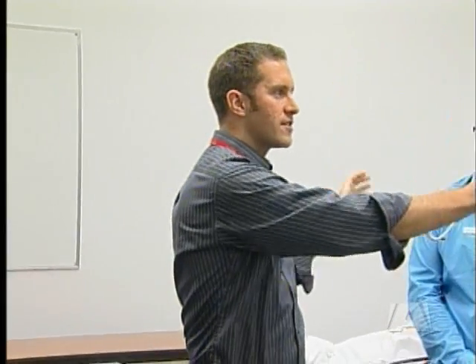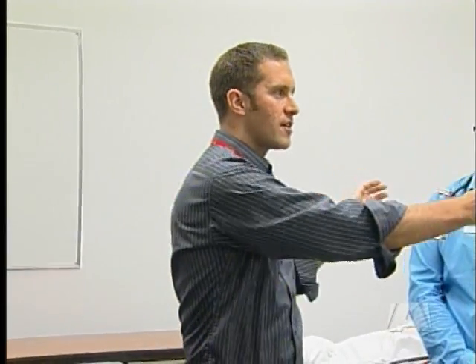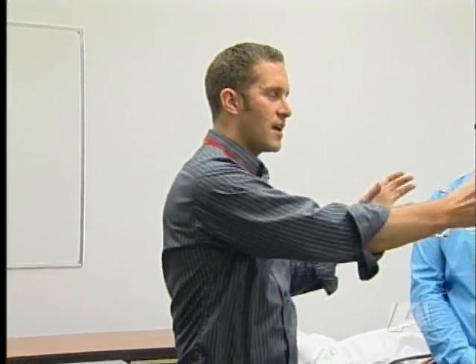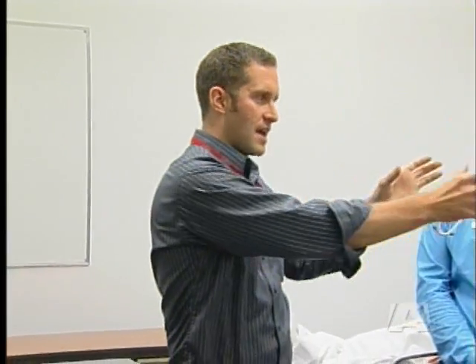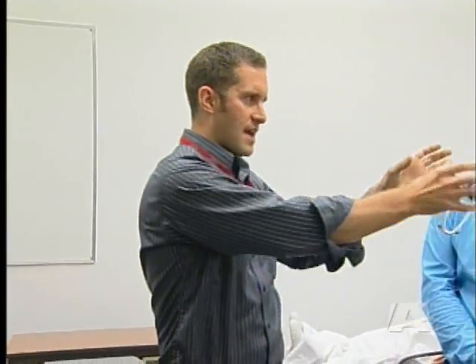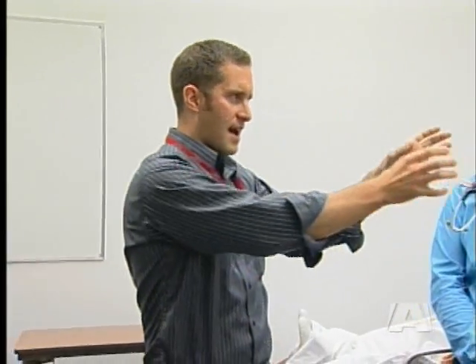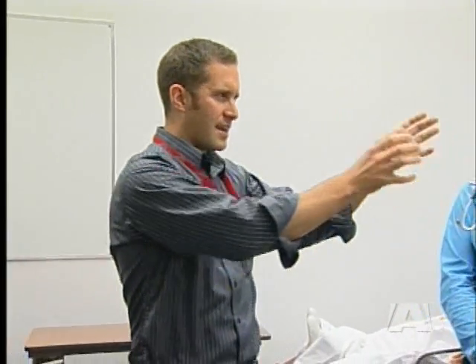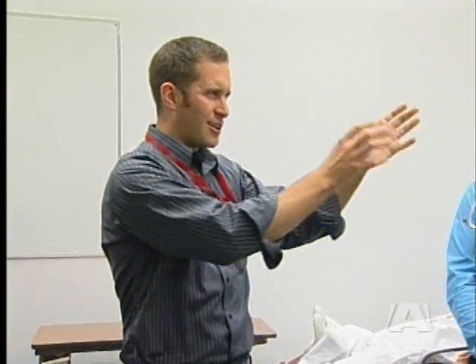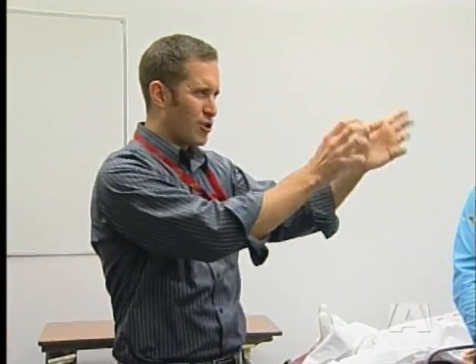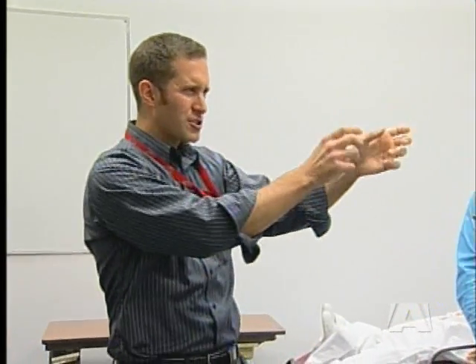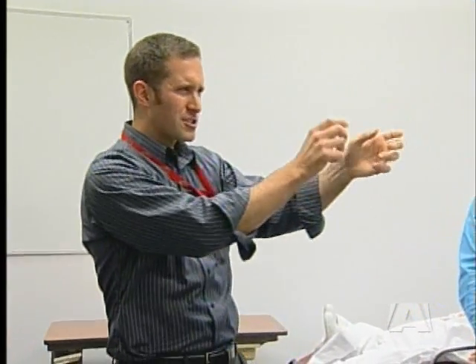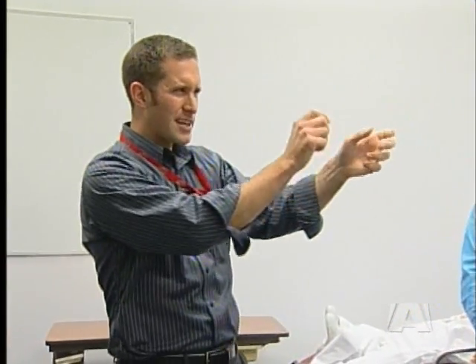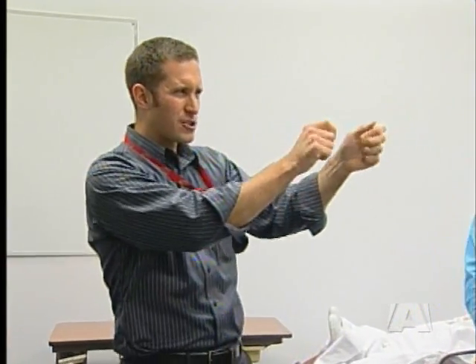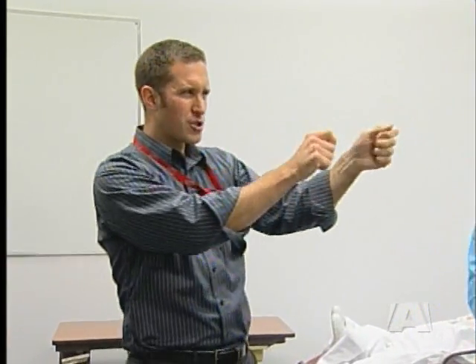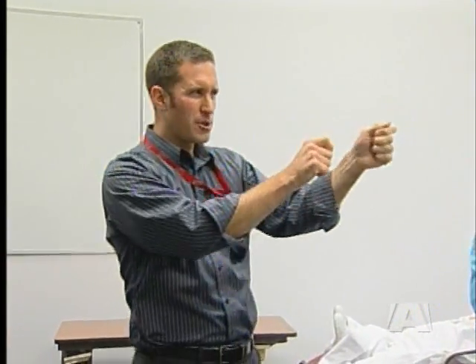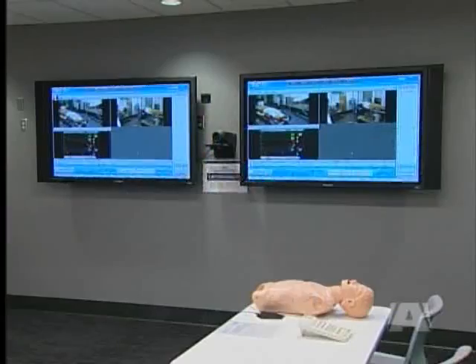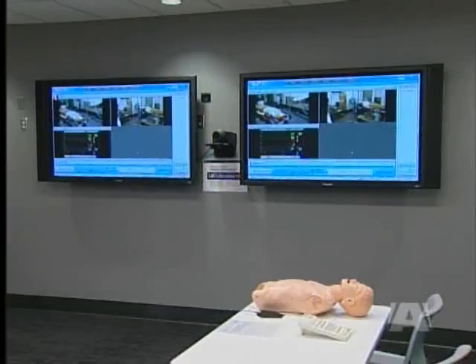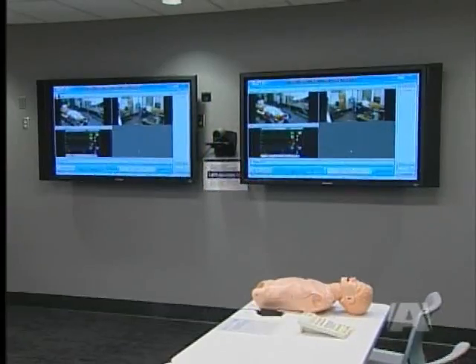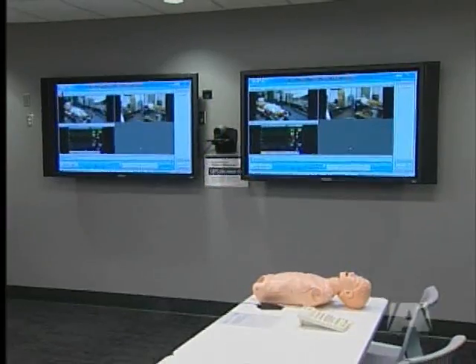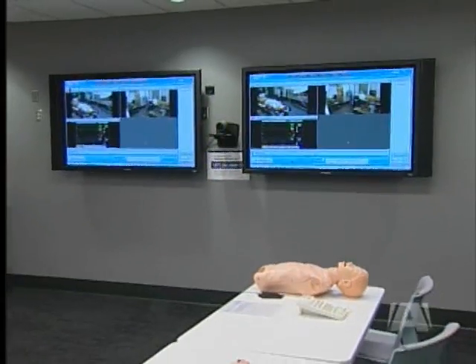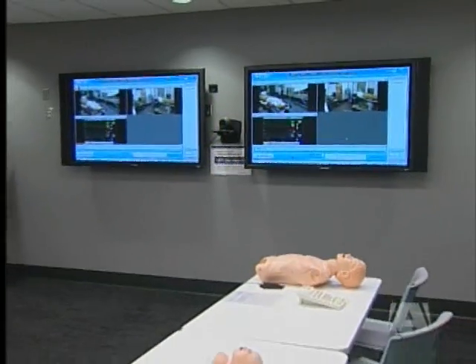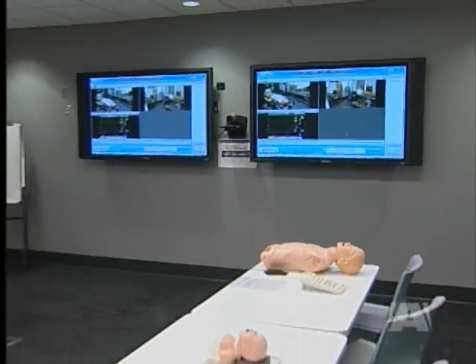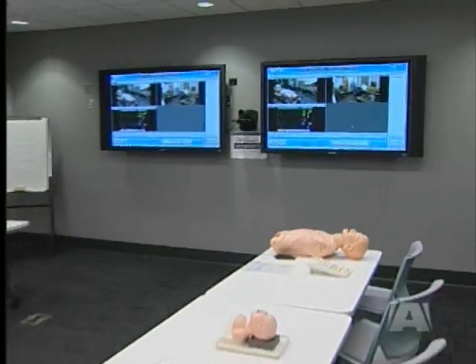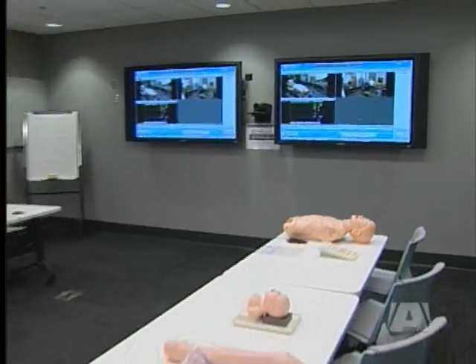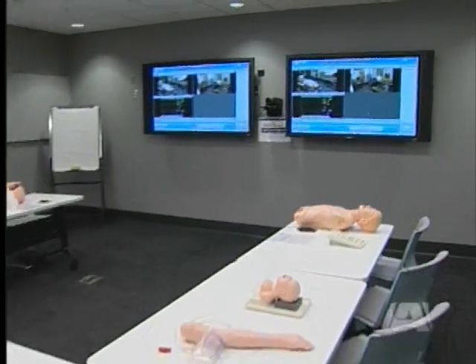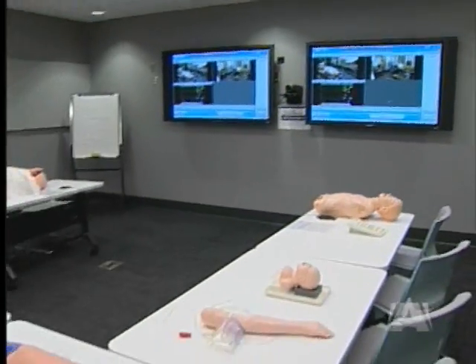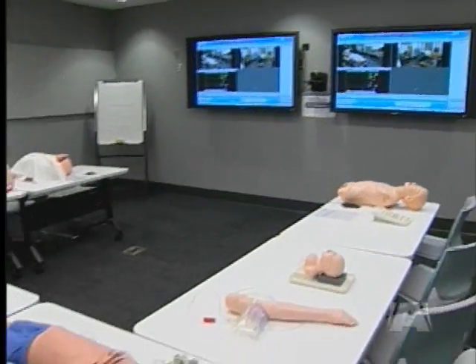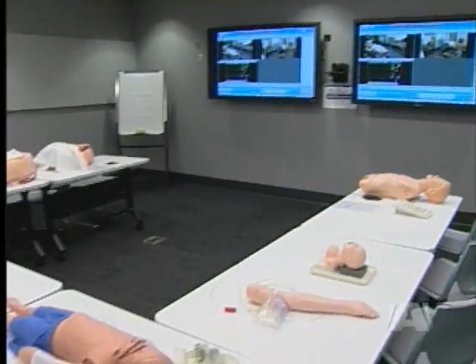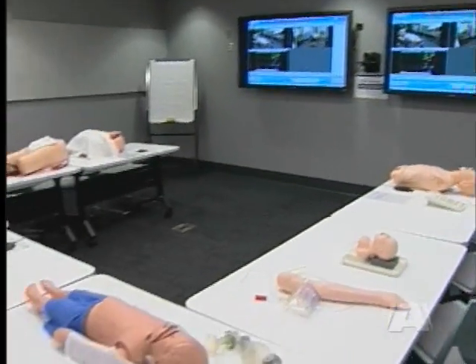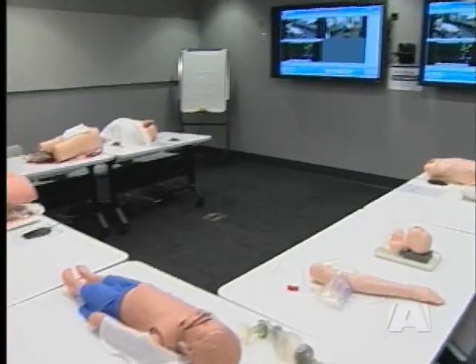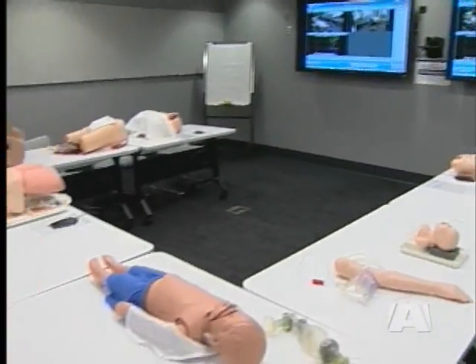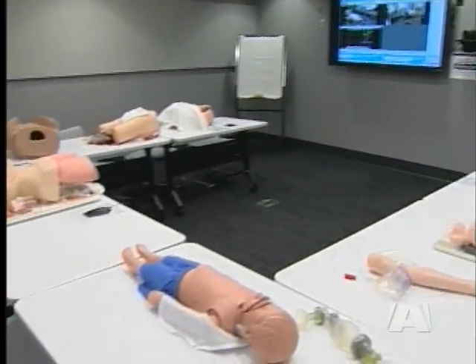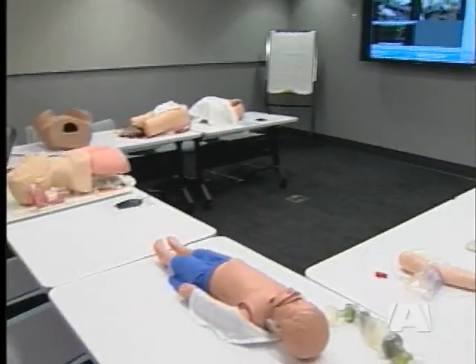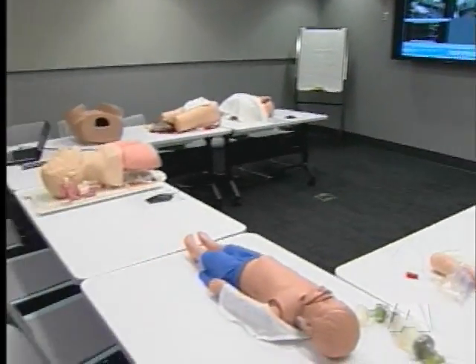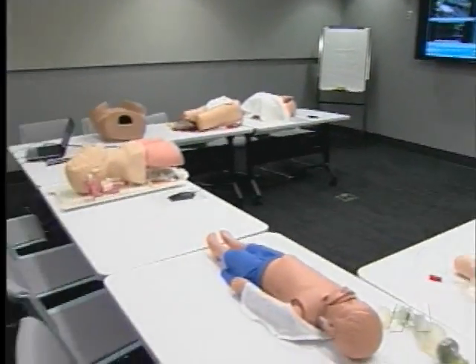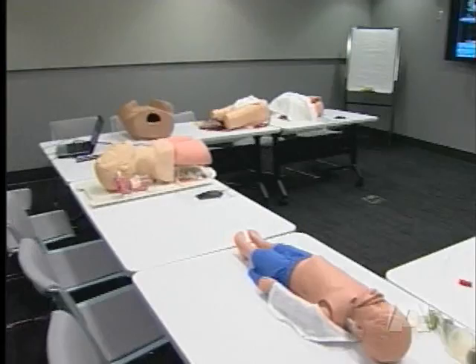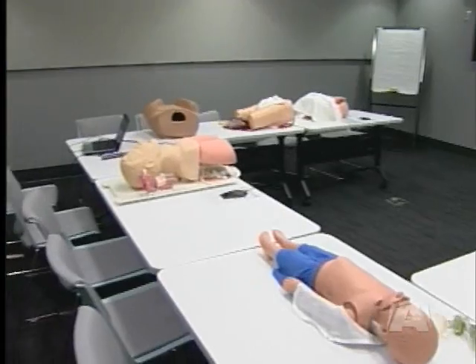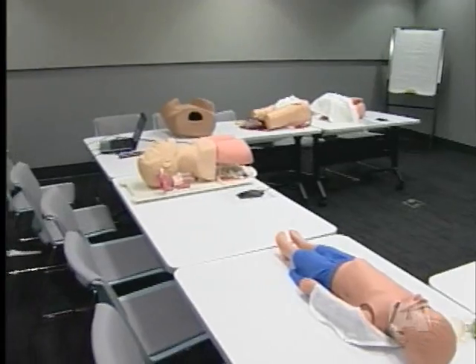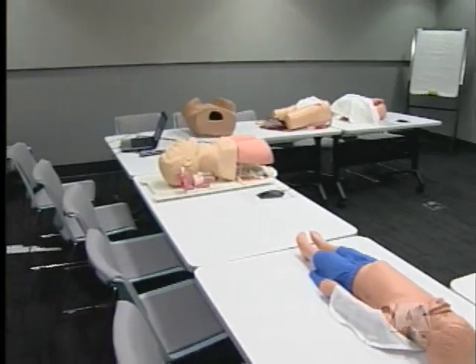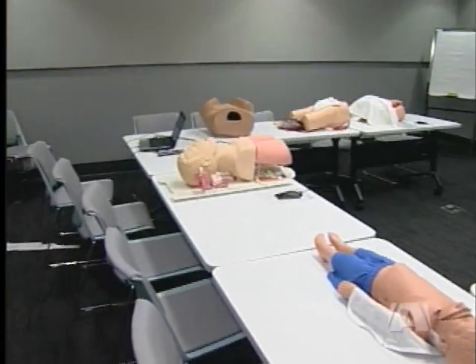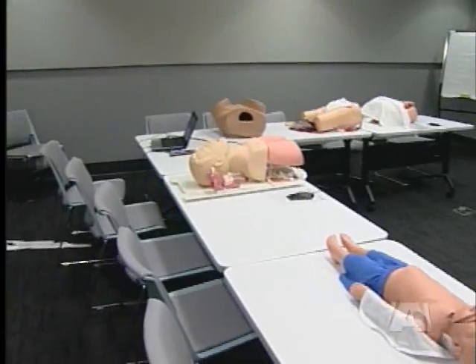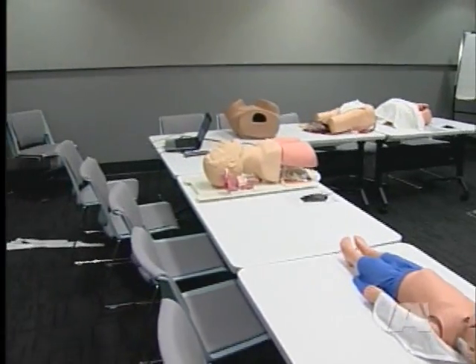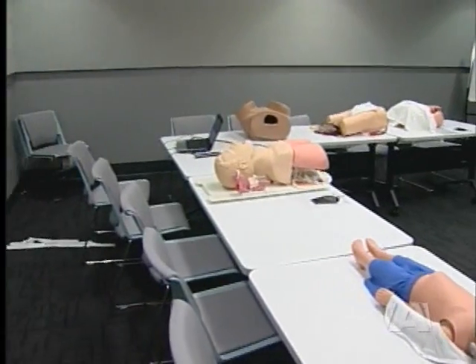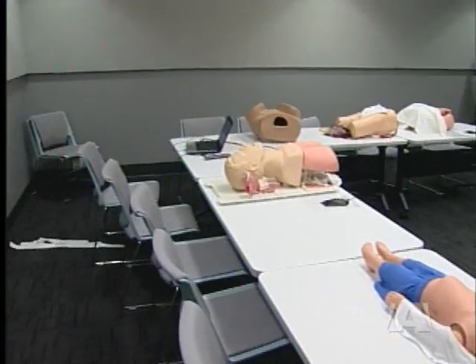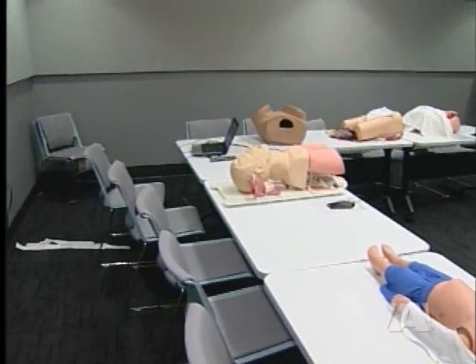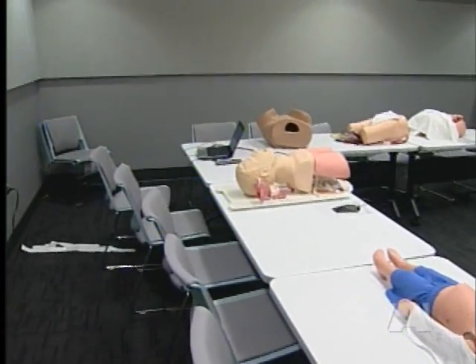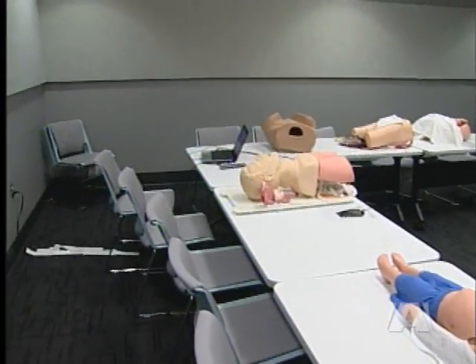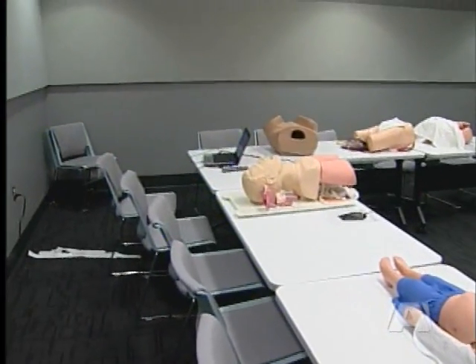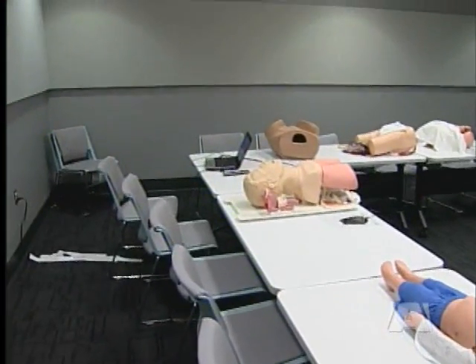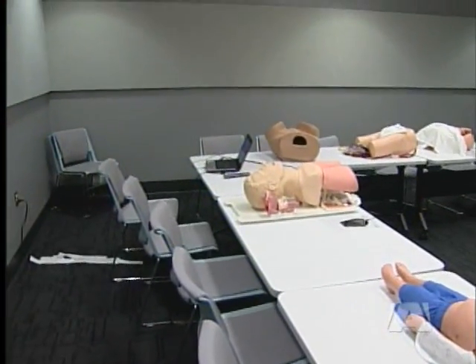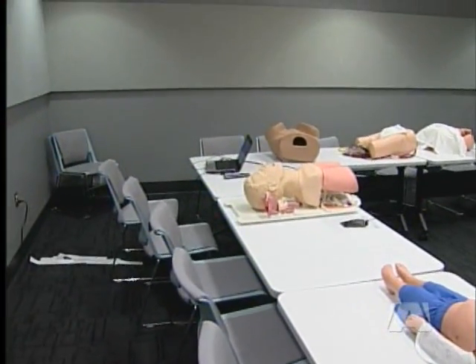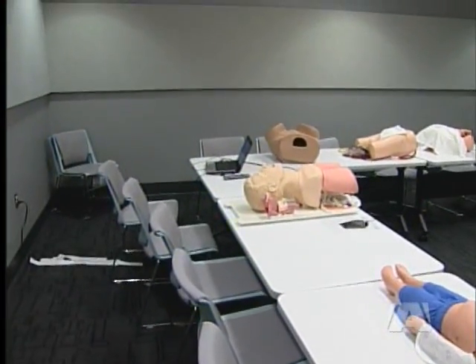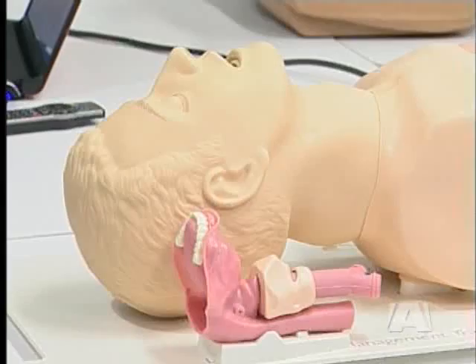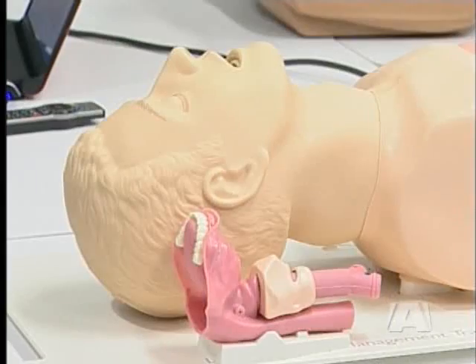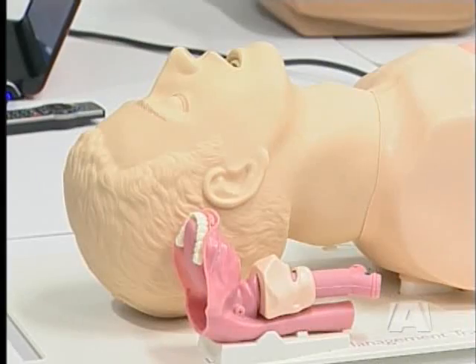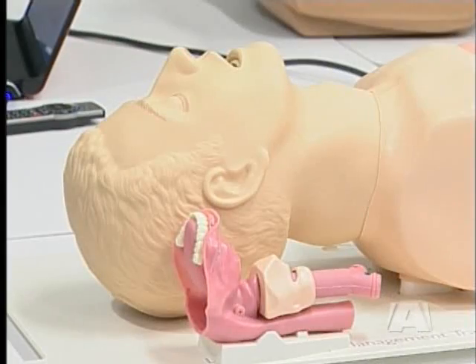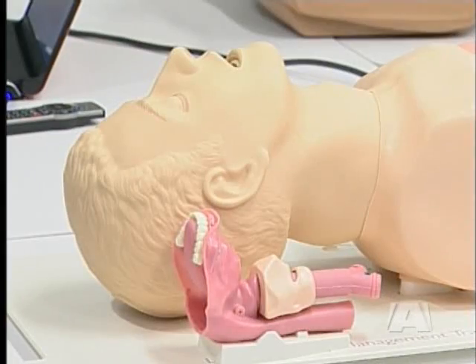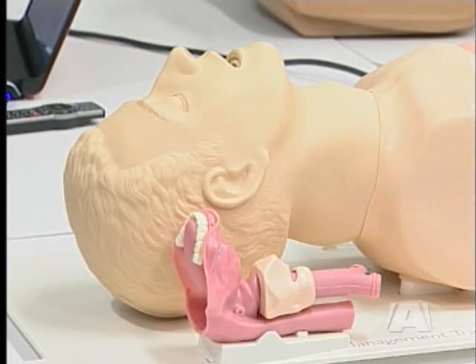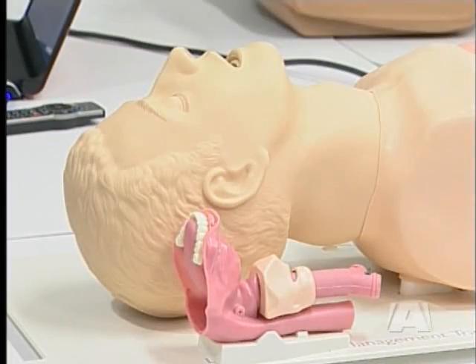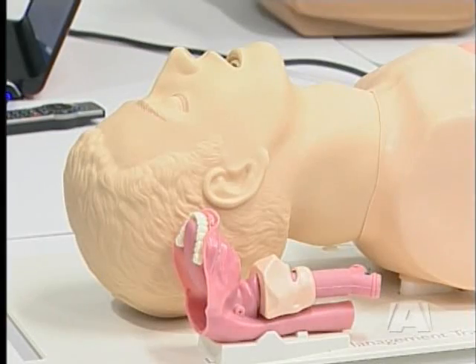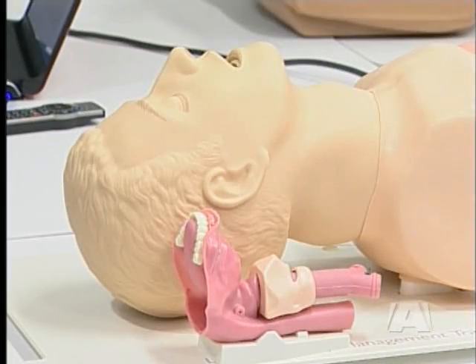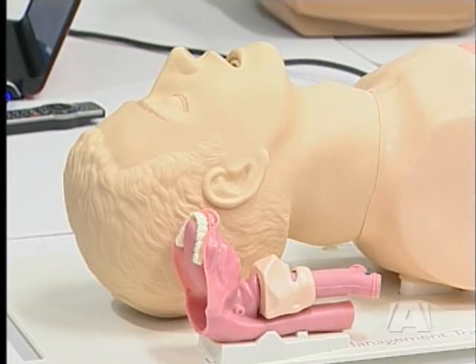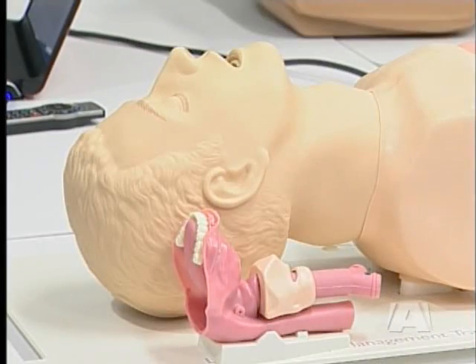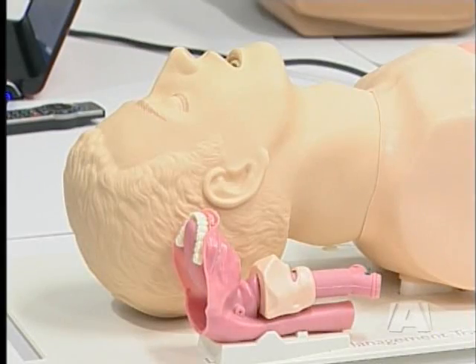A new facility providing hands-on experiences, preparing doctors for the future. In Nanaimo, Steve Colterman, A News.